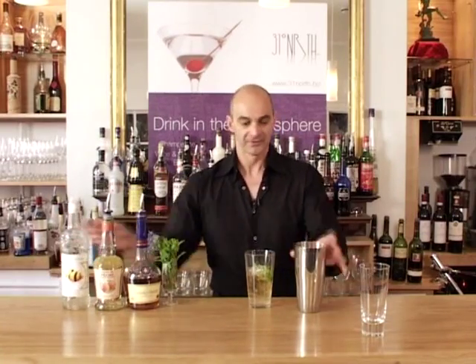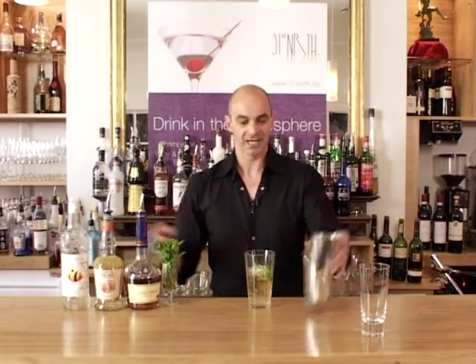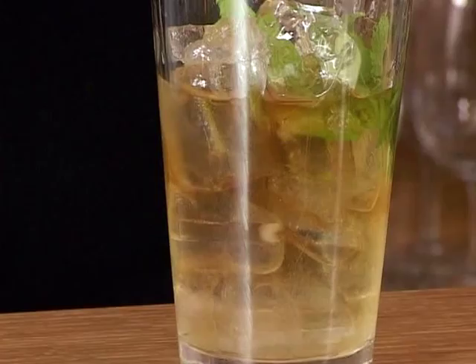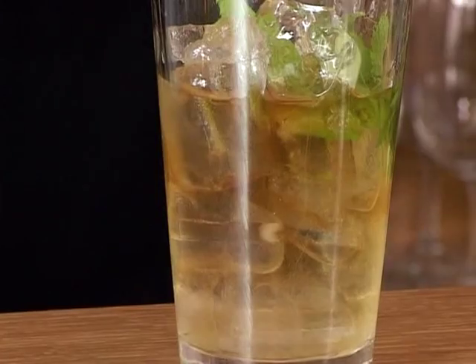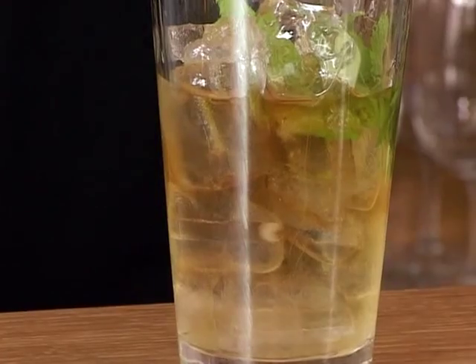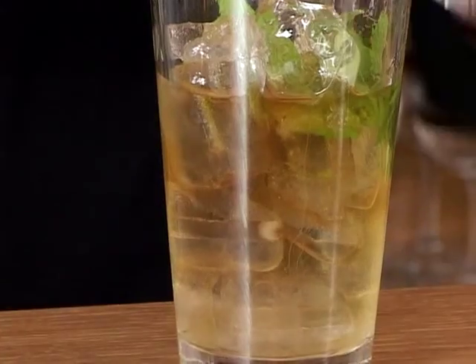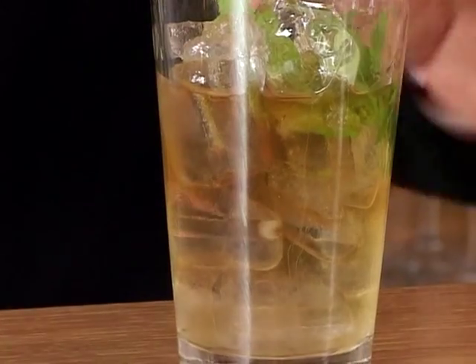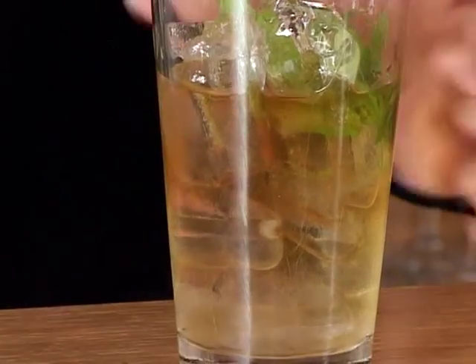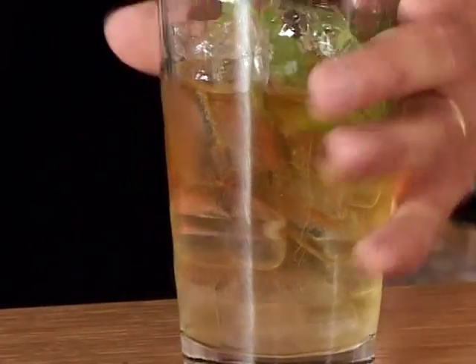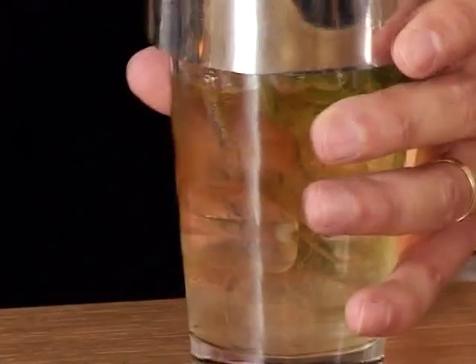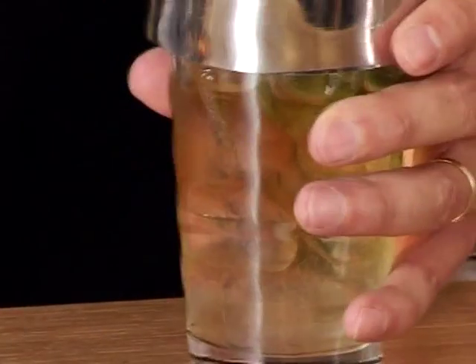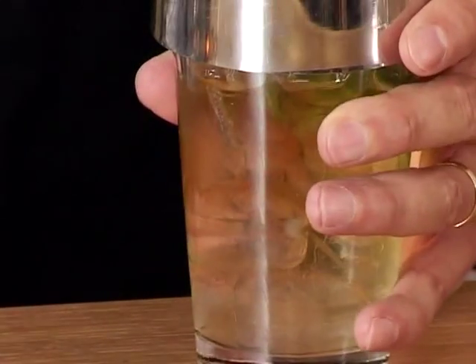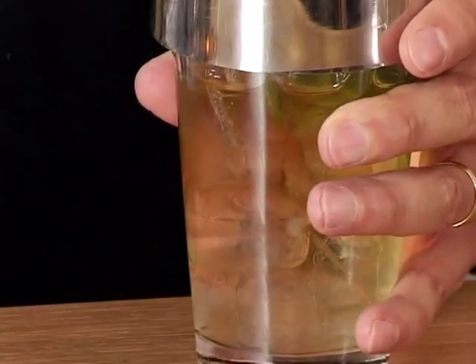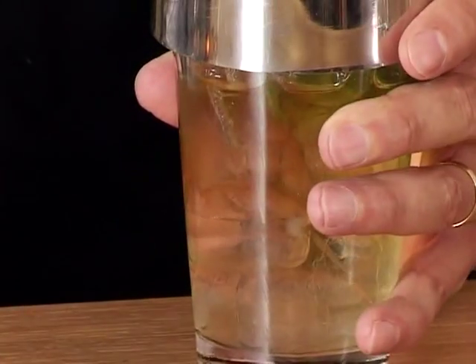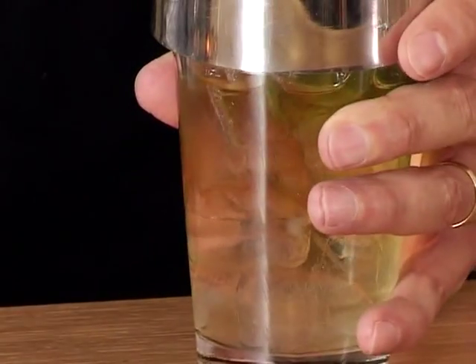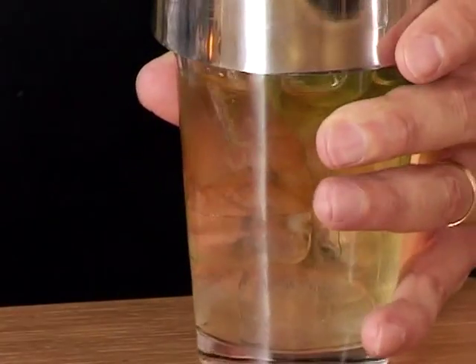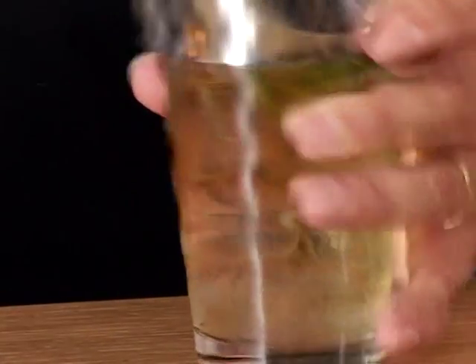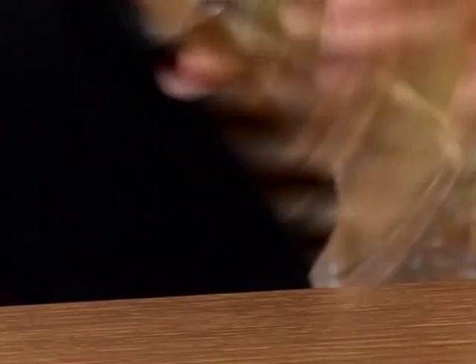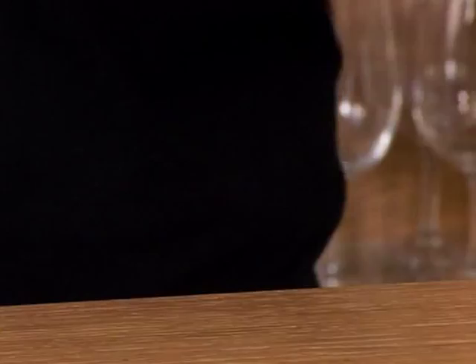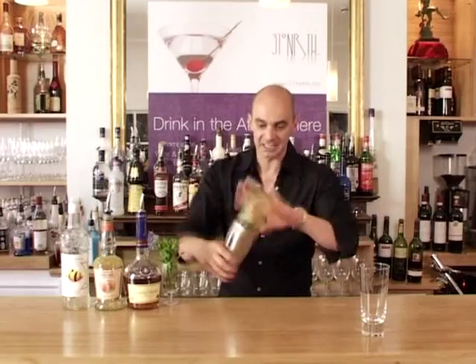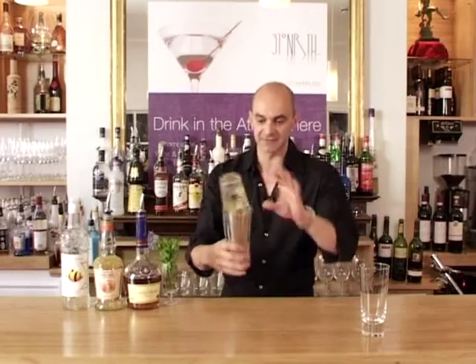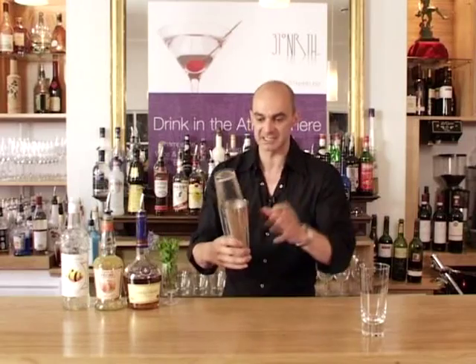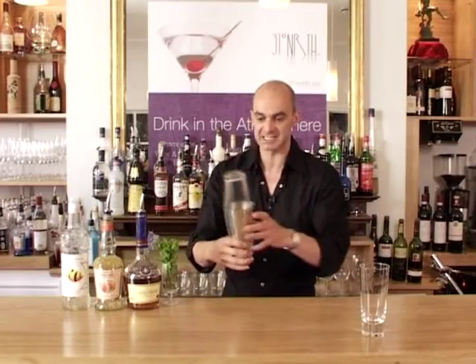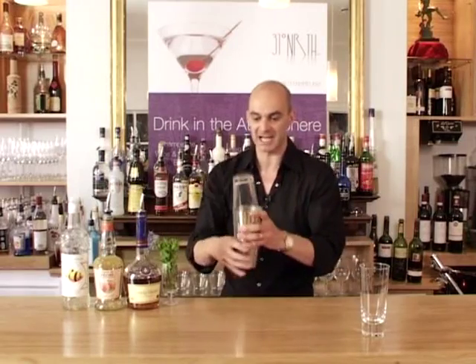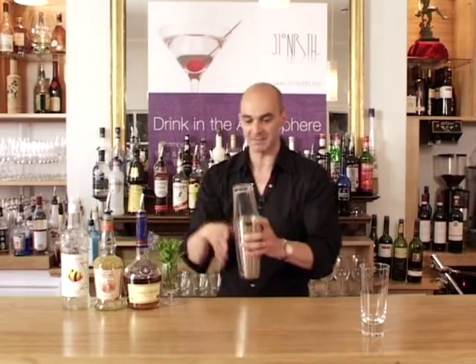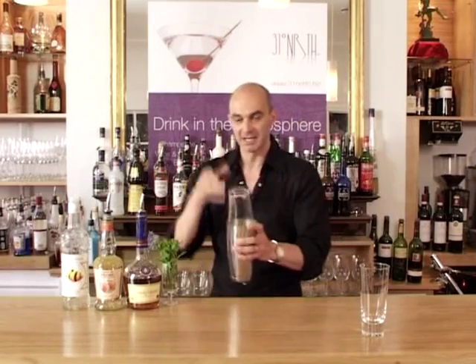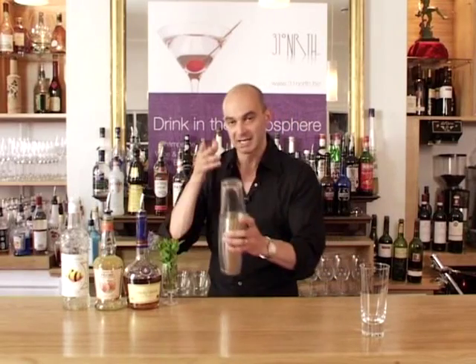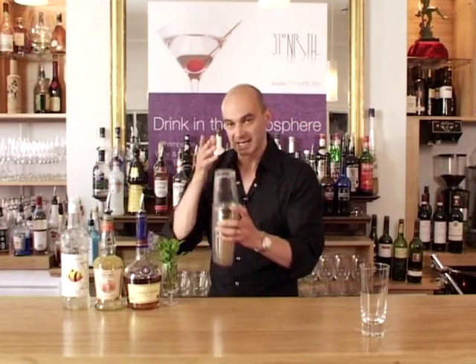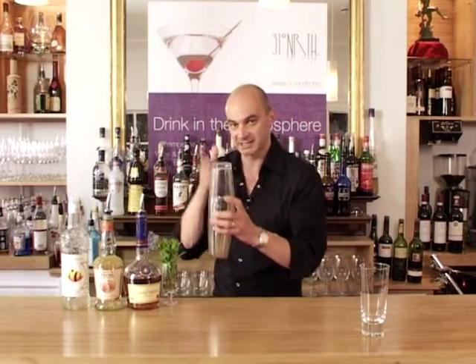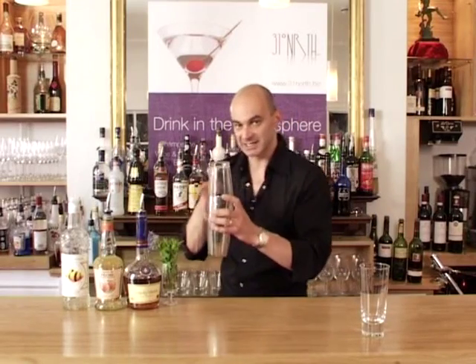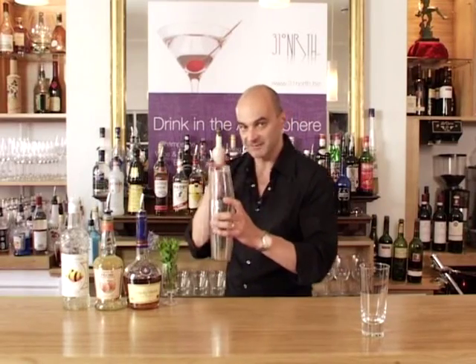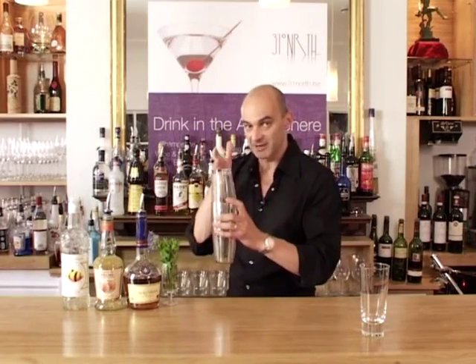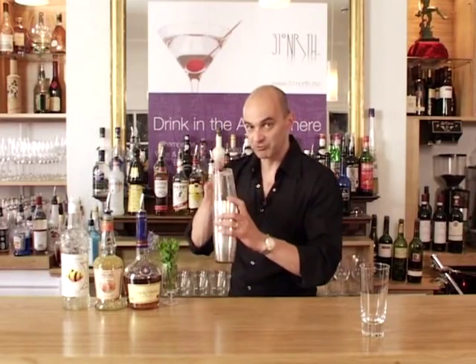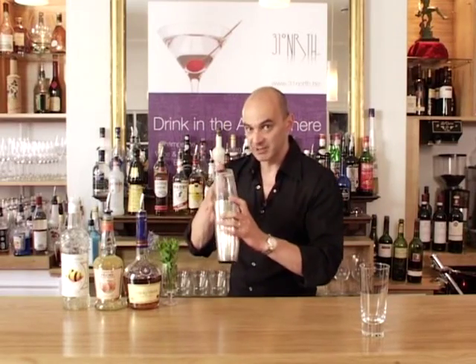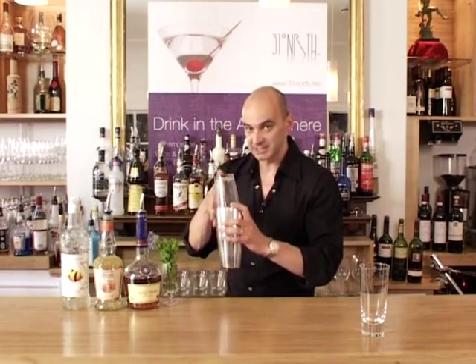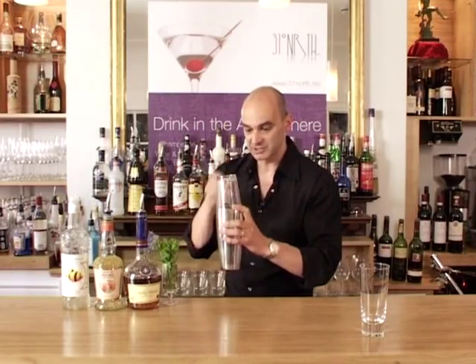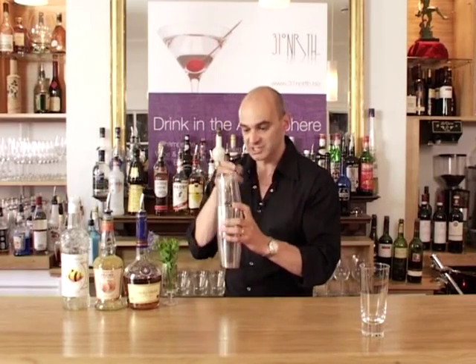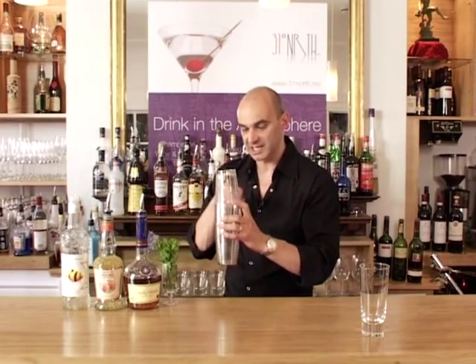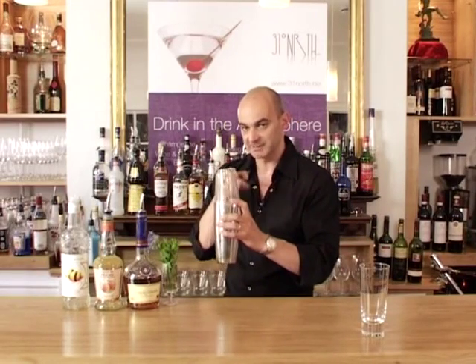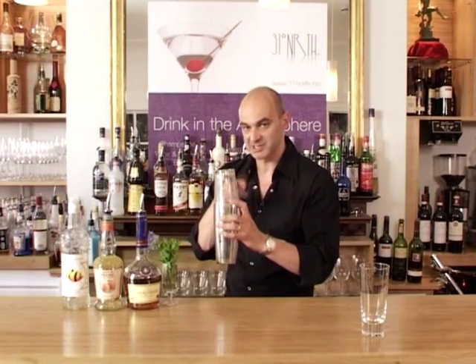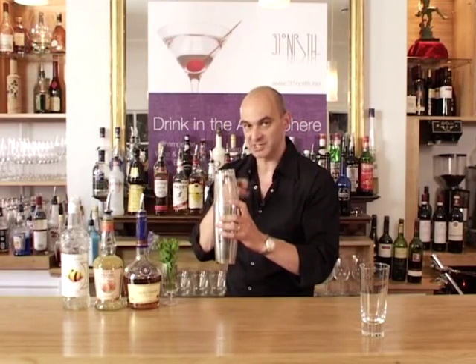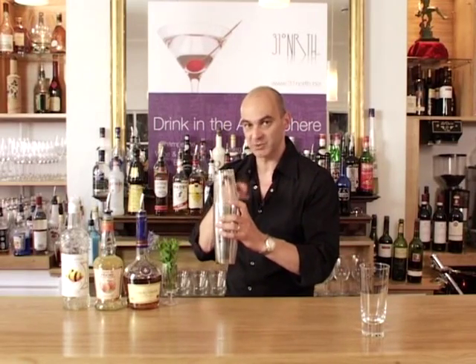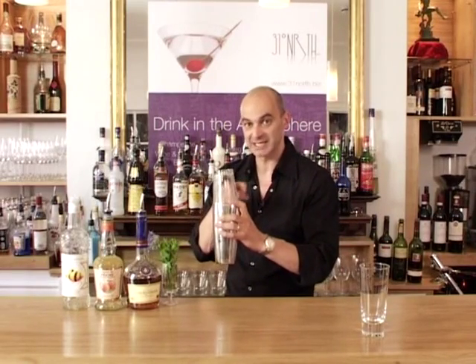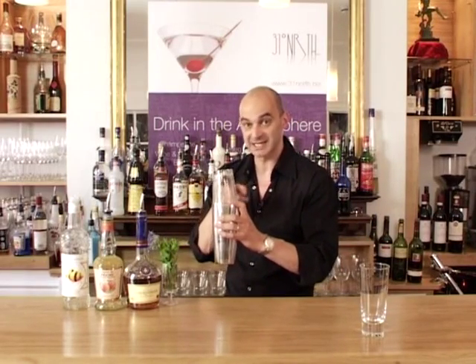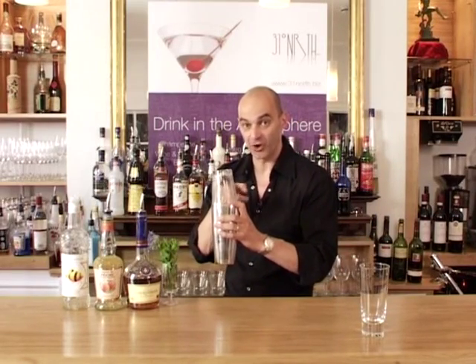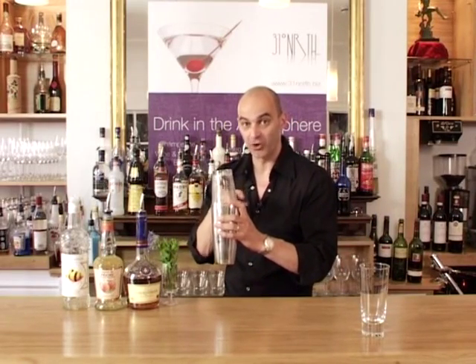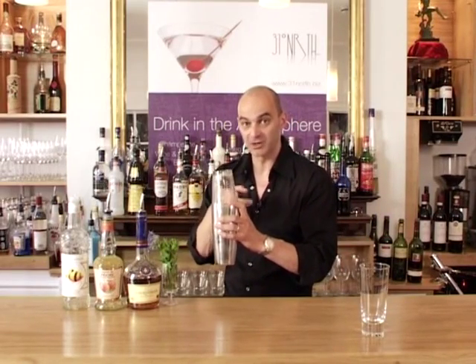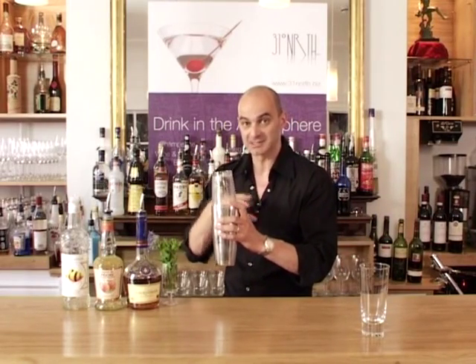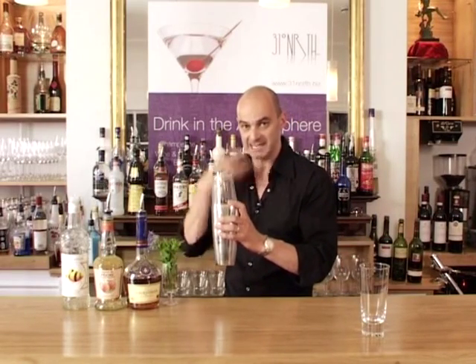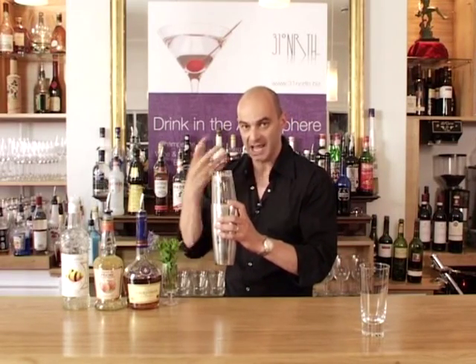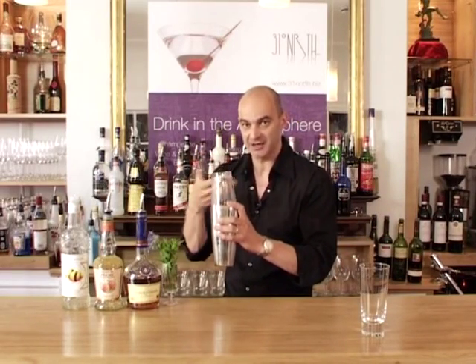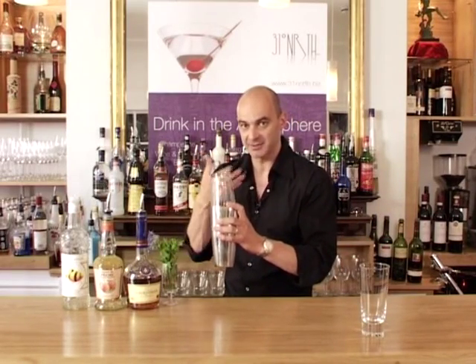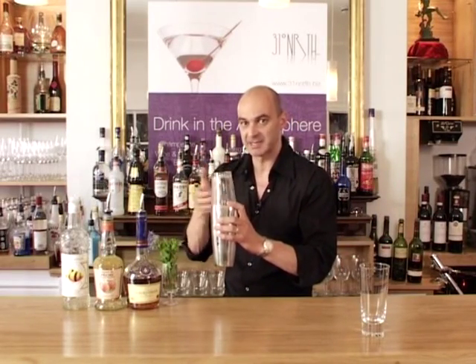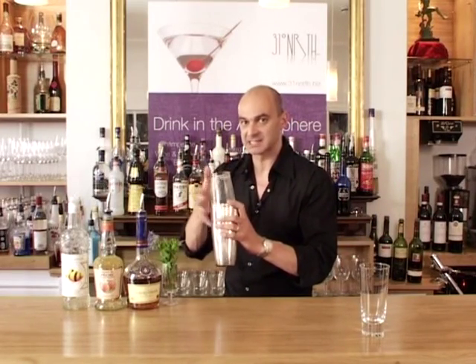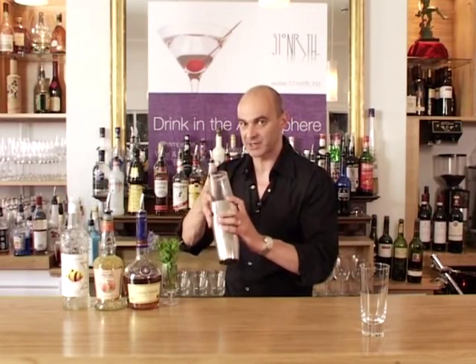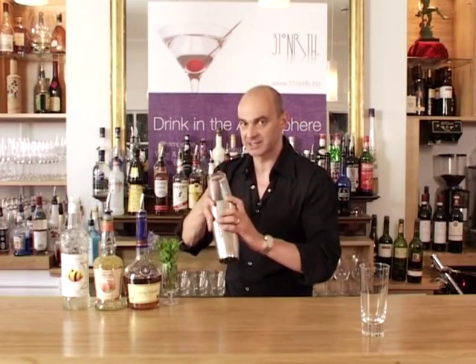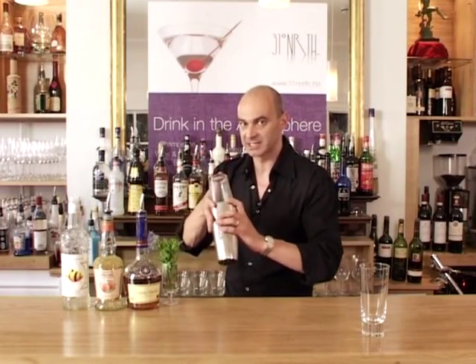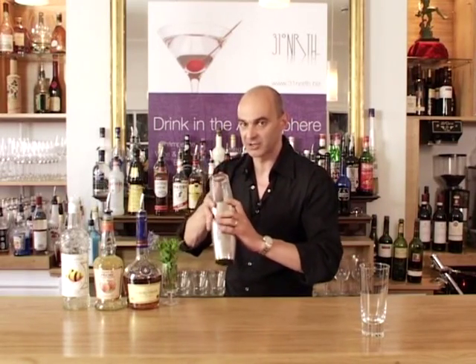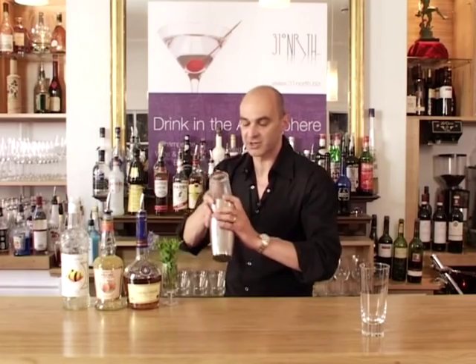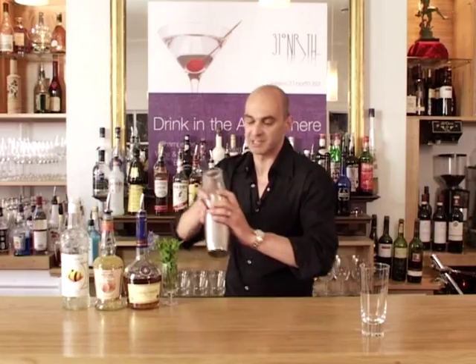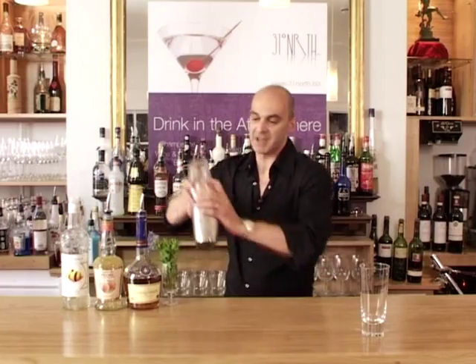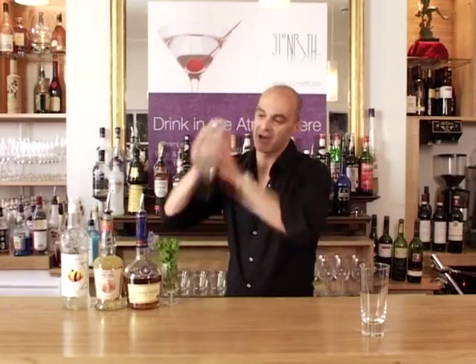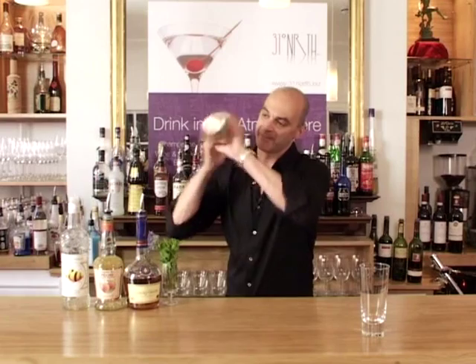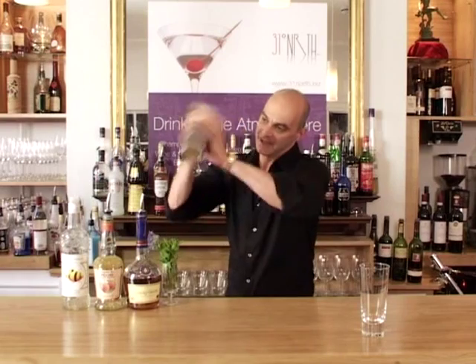Now I'm going to put the cup on the shaker and give it a tap, and I'm going to give it a really good shake because I want to get the oils out of the mint — so I need to knock it about a bit.